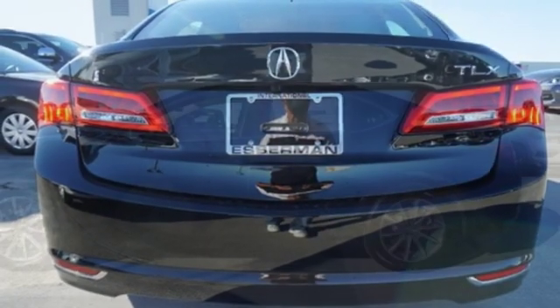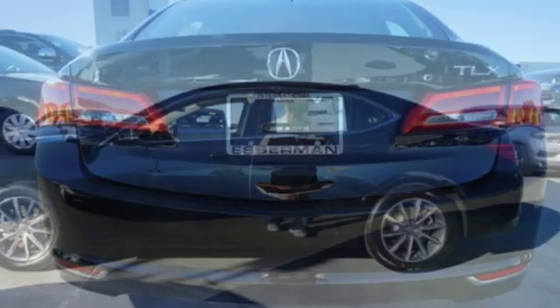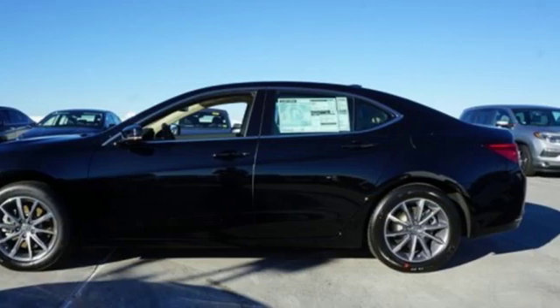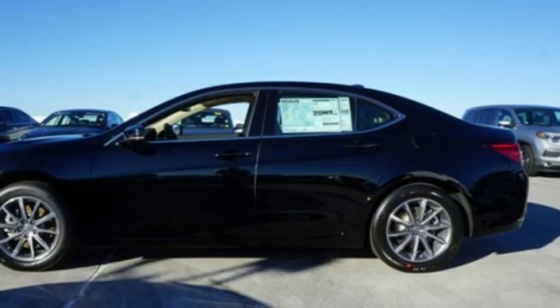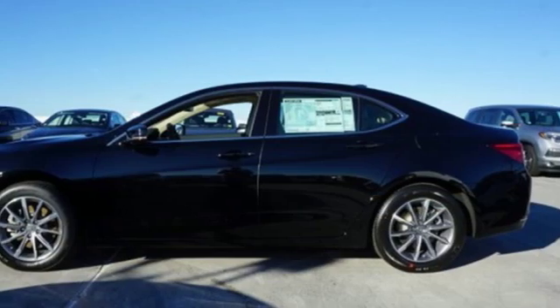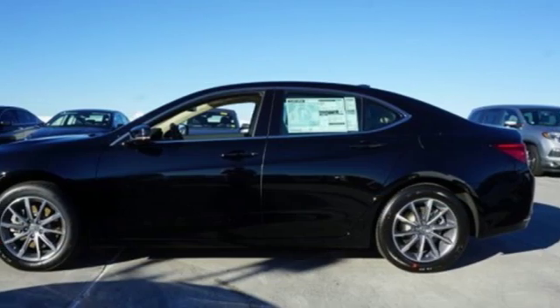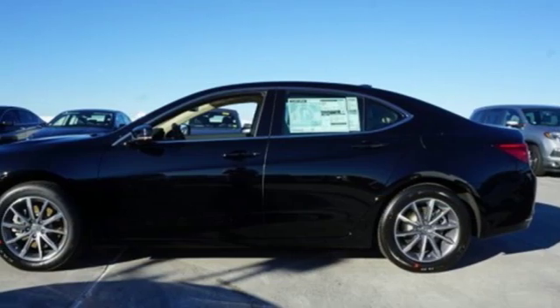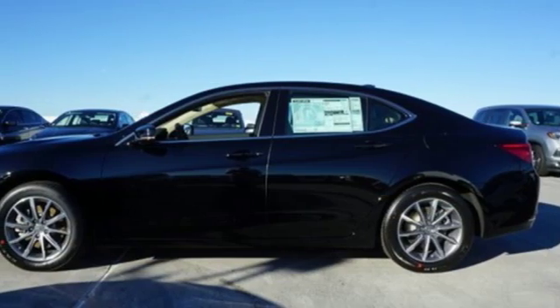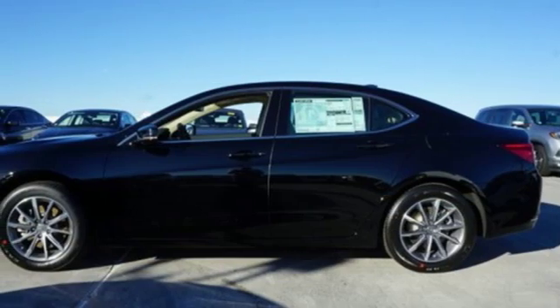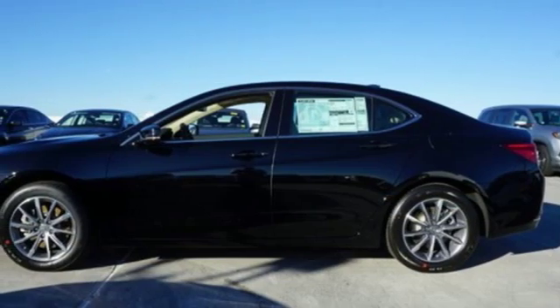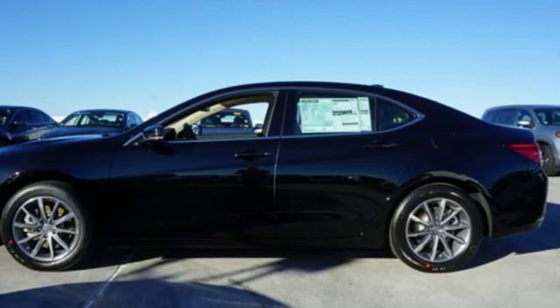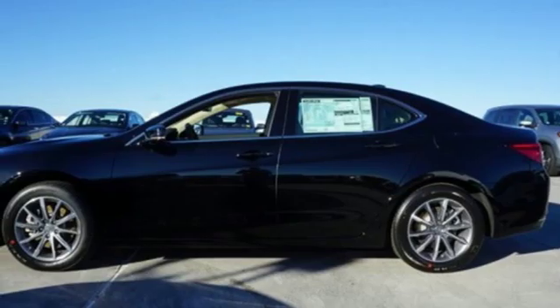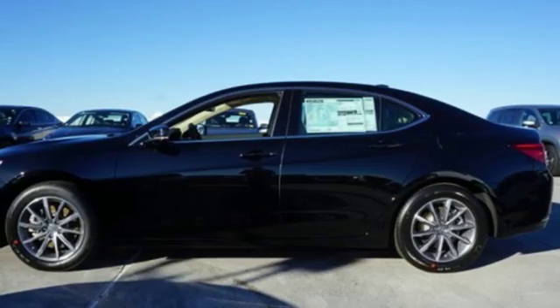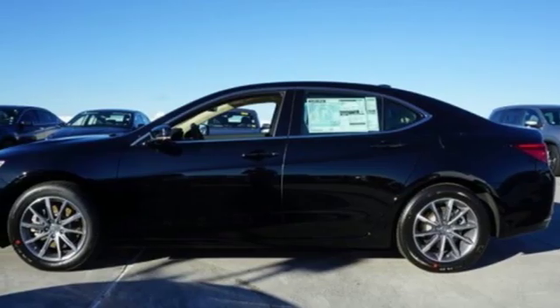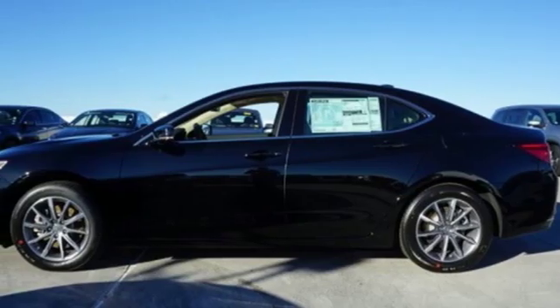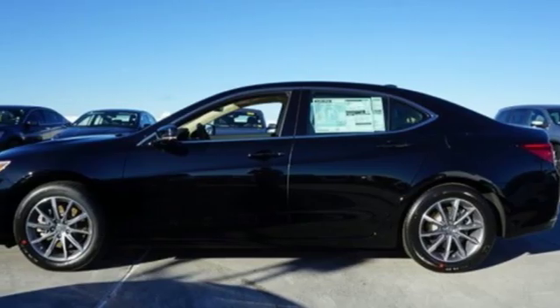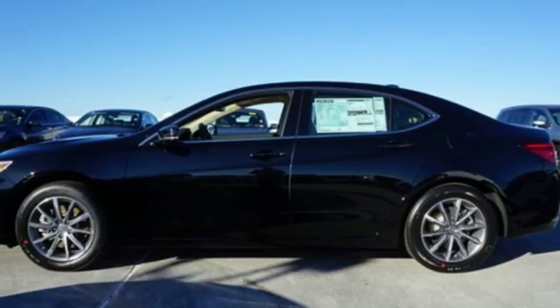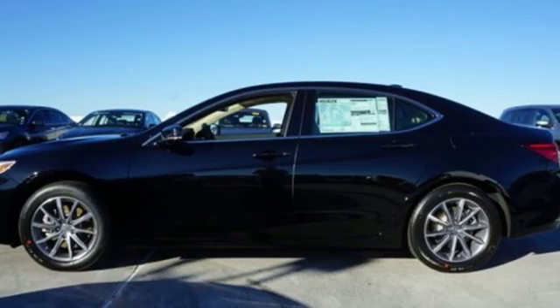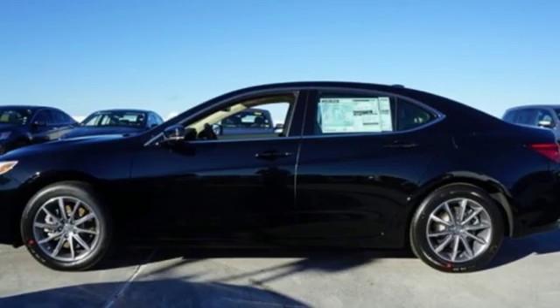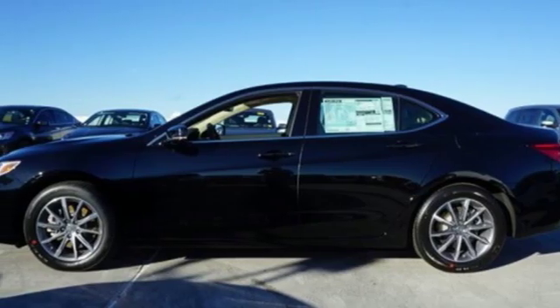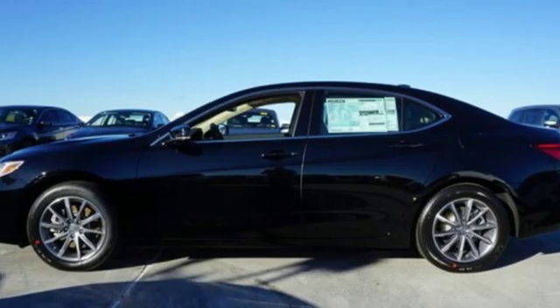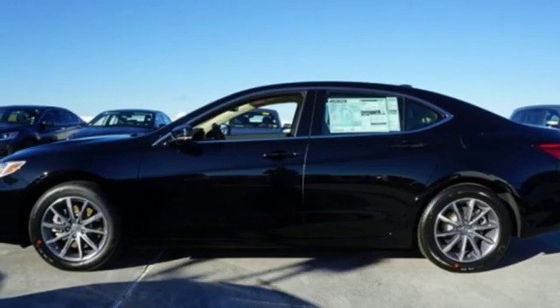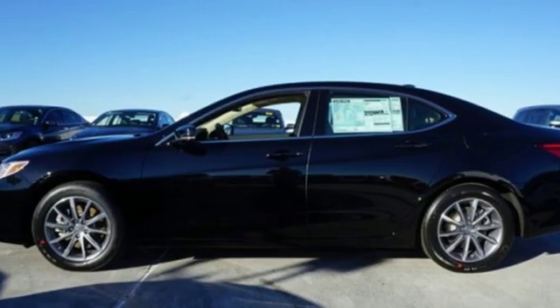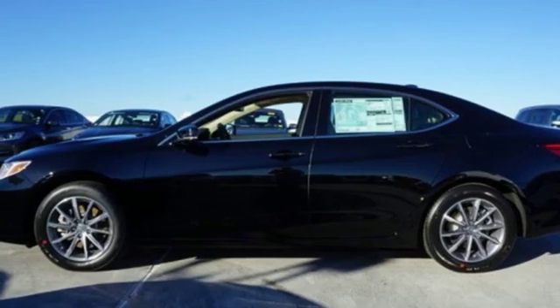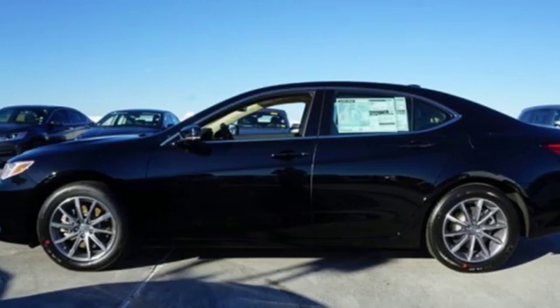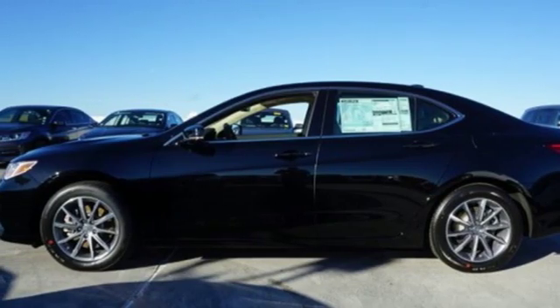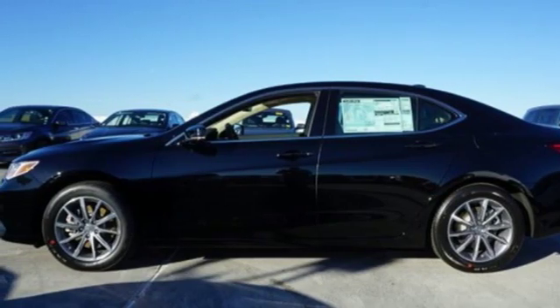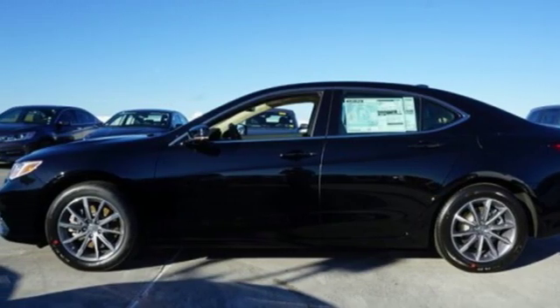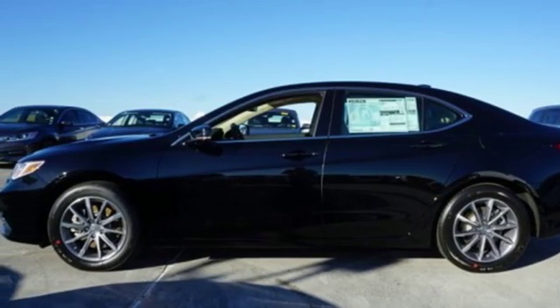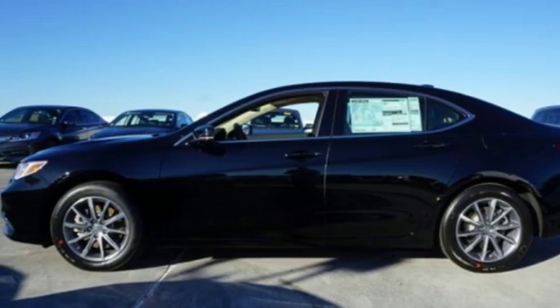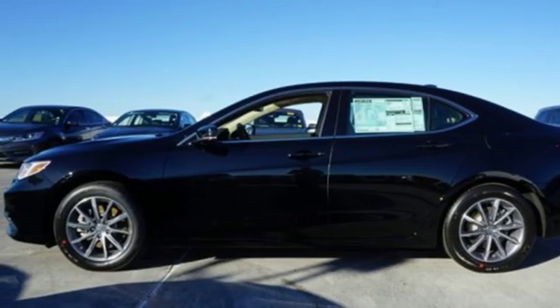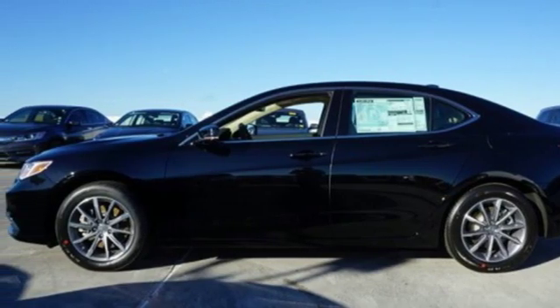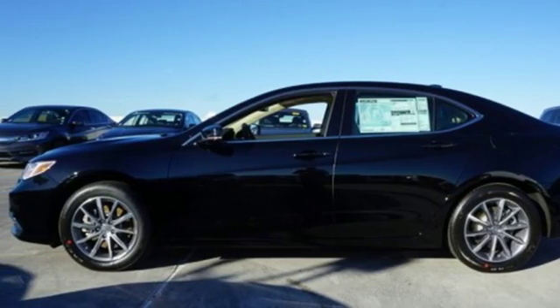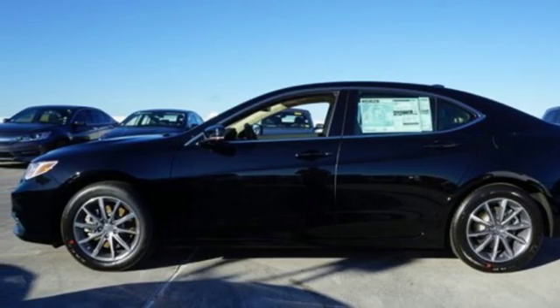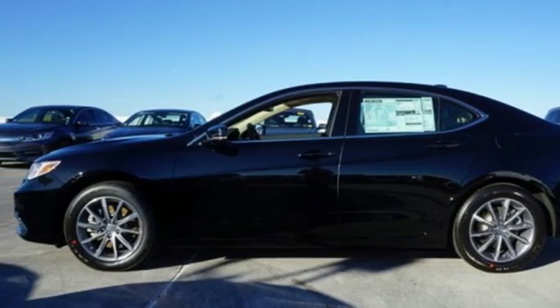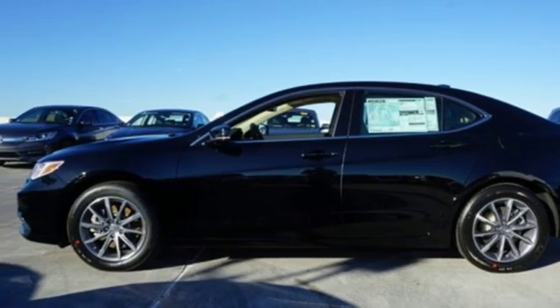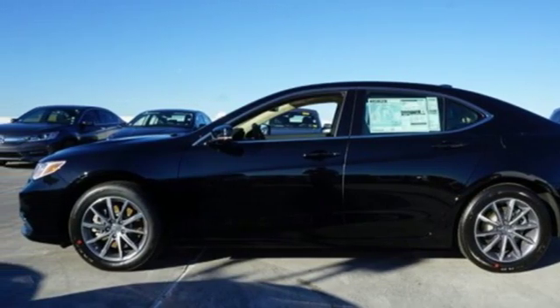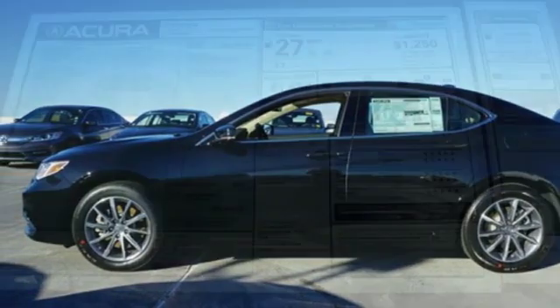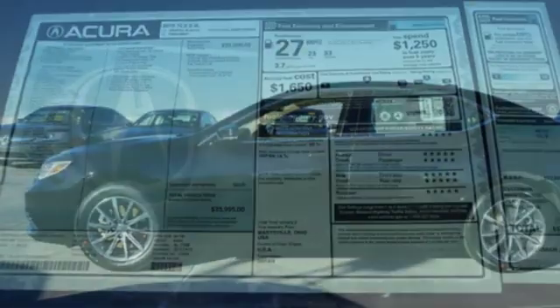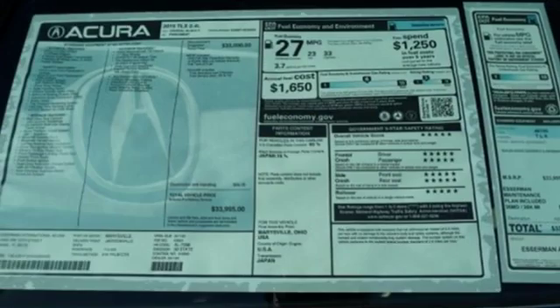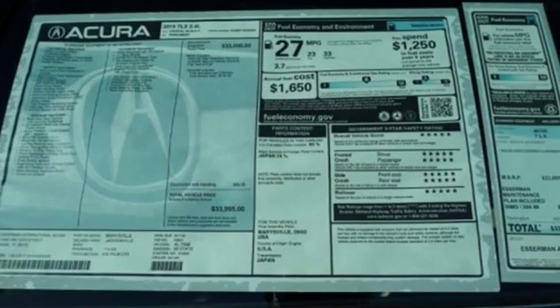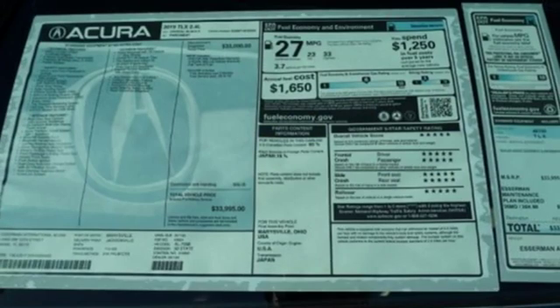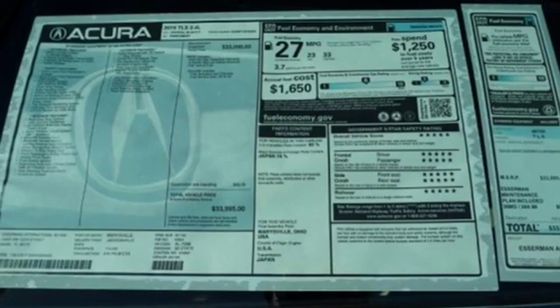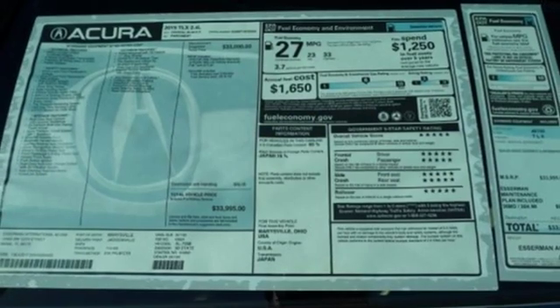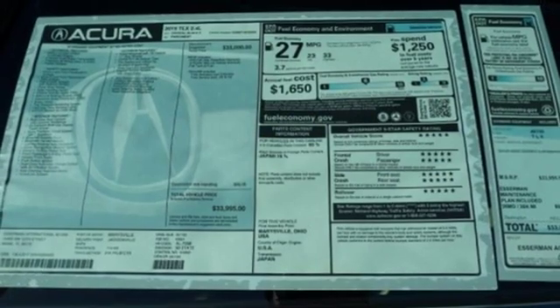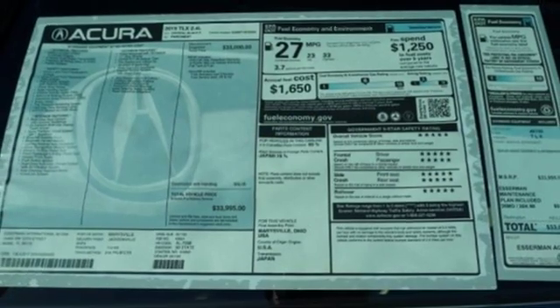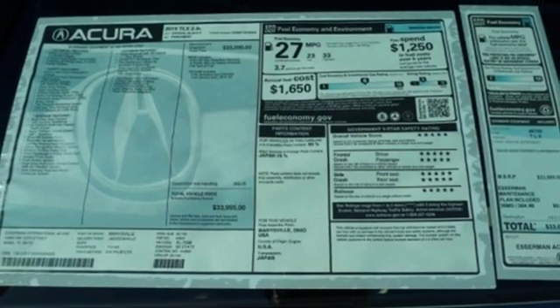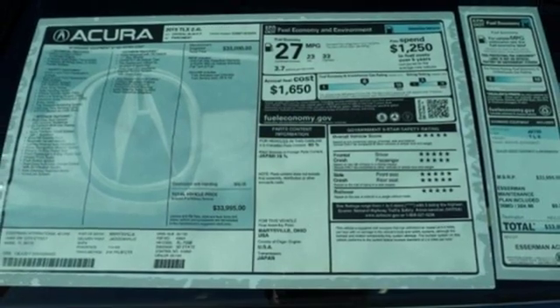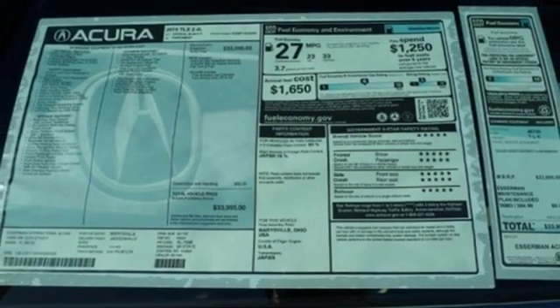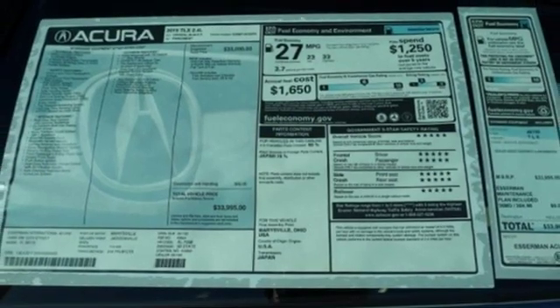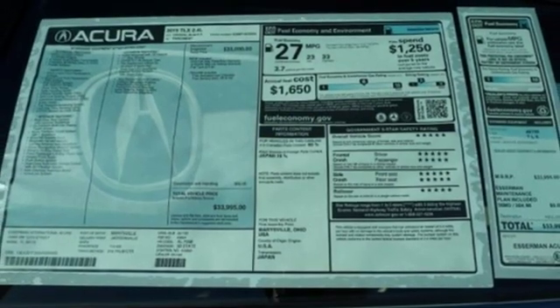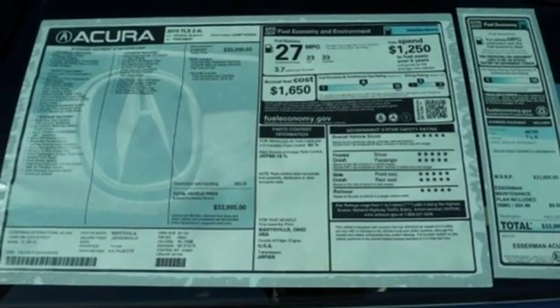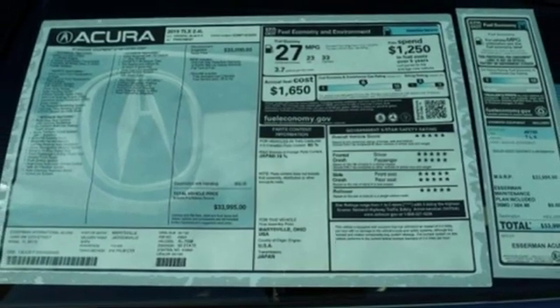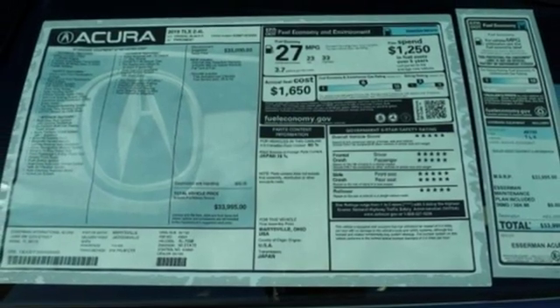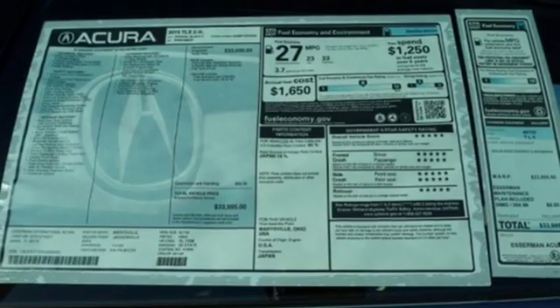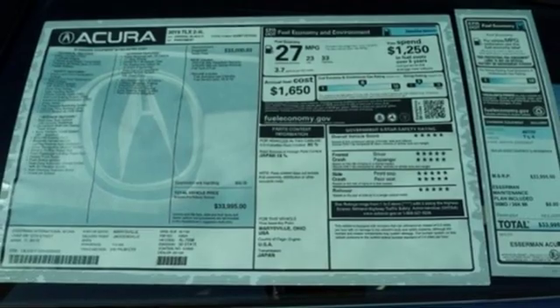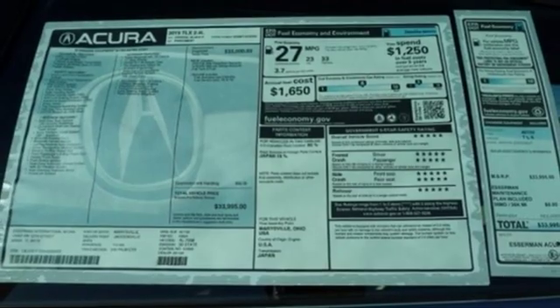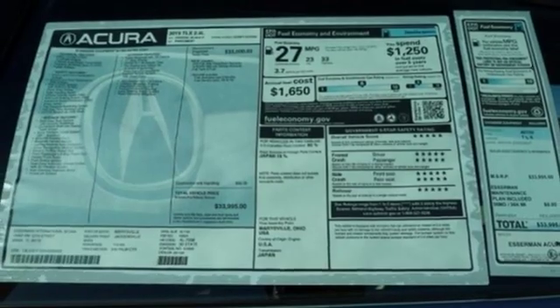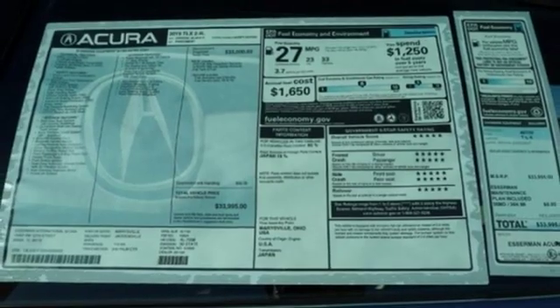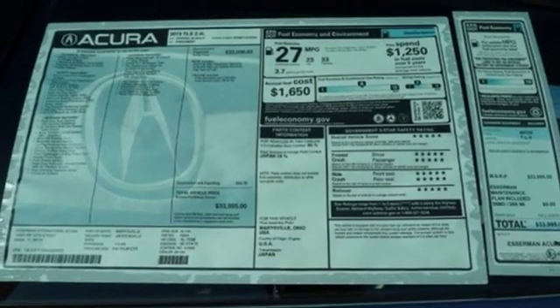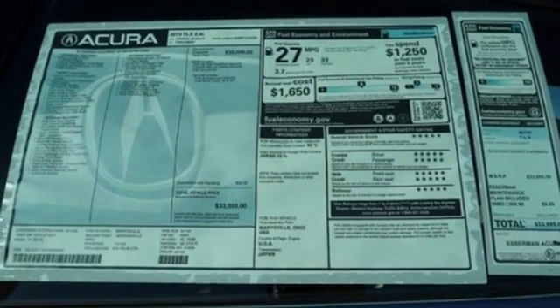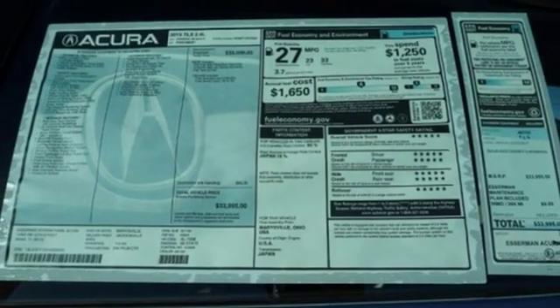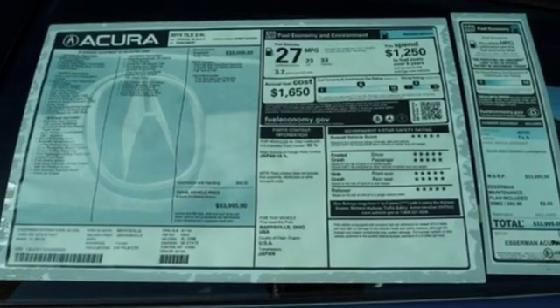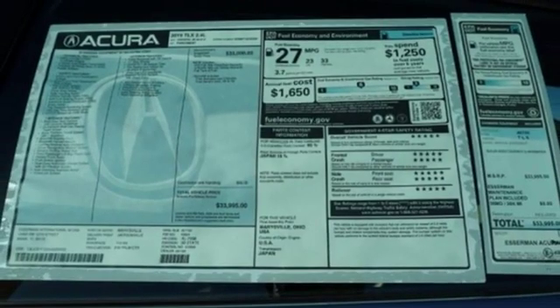Front heated bucket seats, gas pressurized shocks, auto-dimming rear-view mirror, and power heated mirrors.